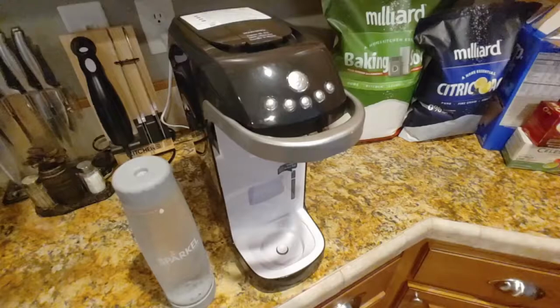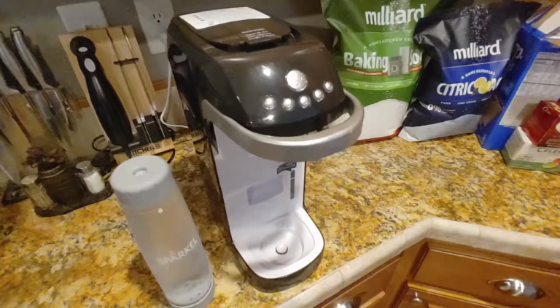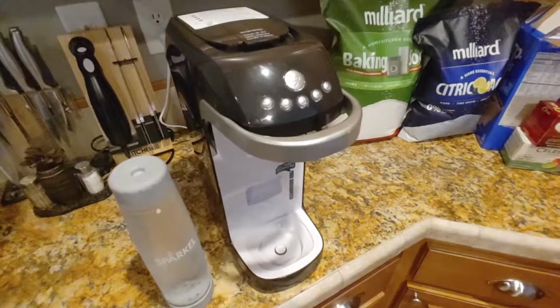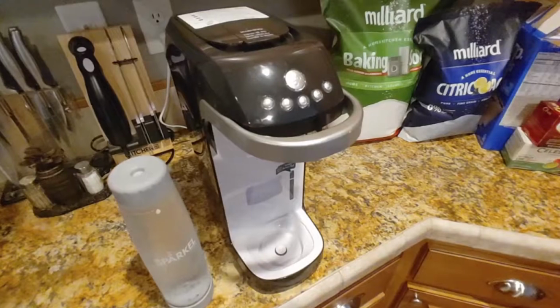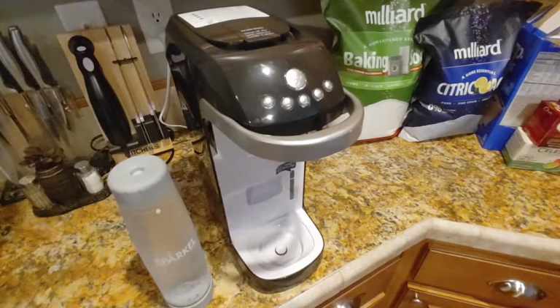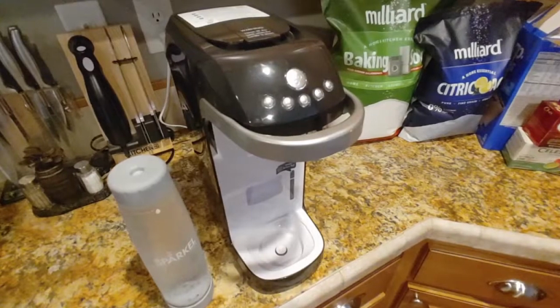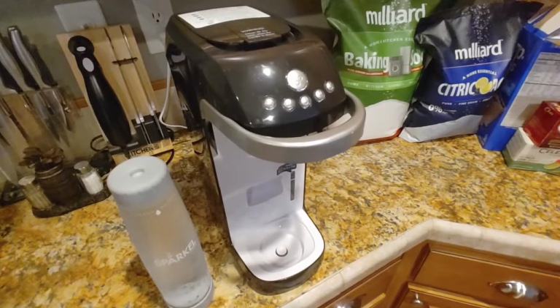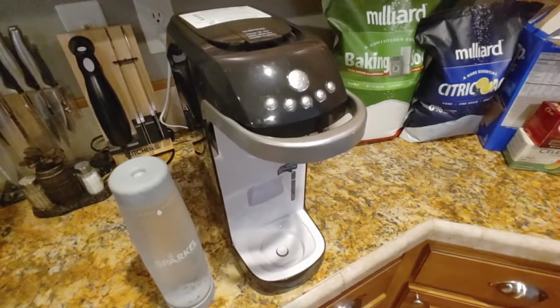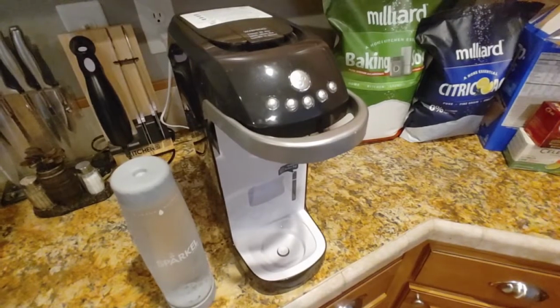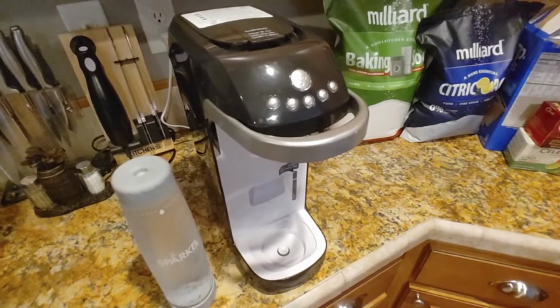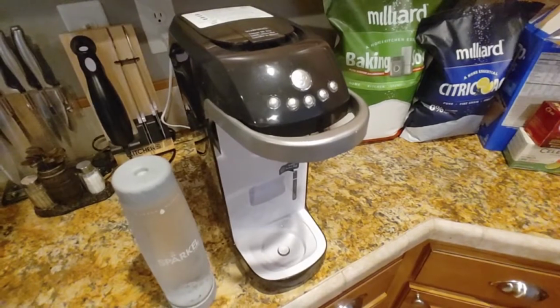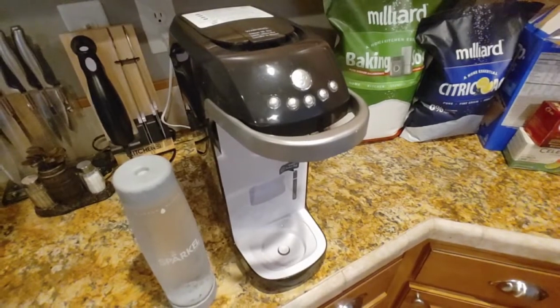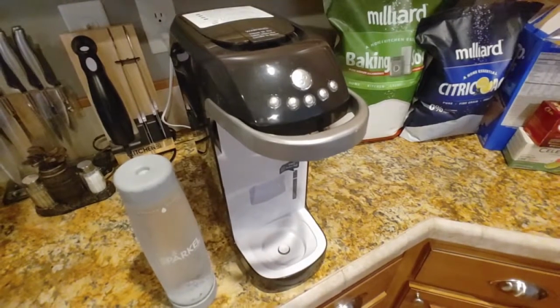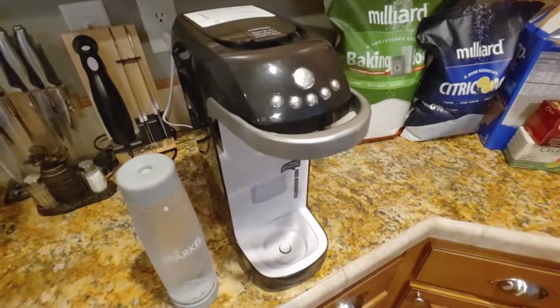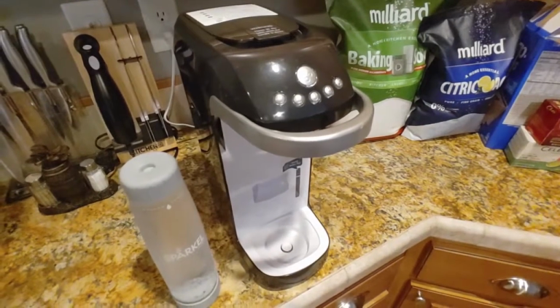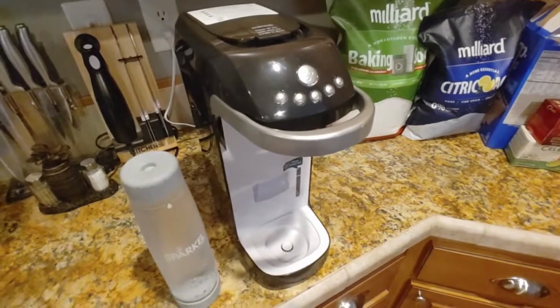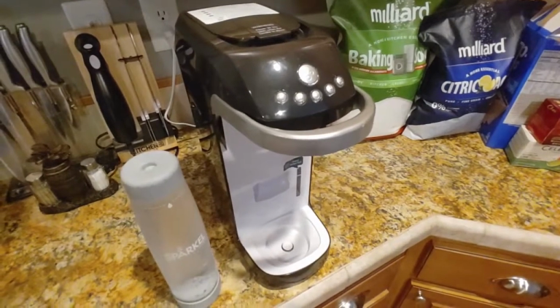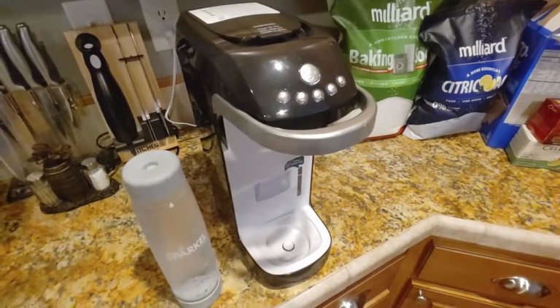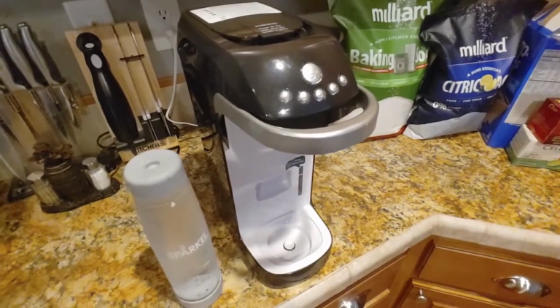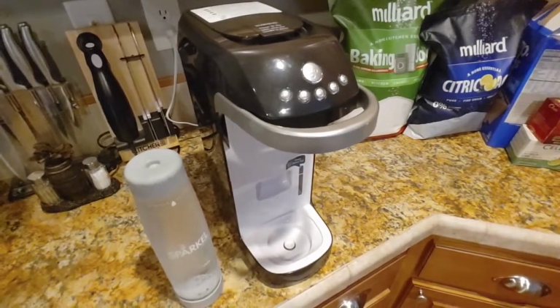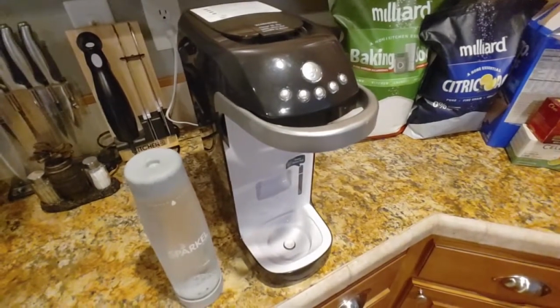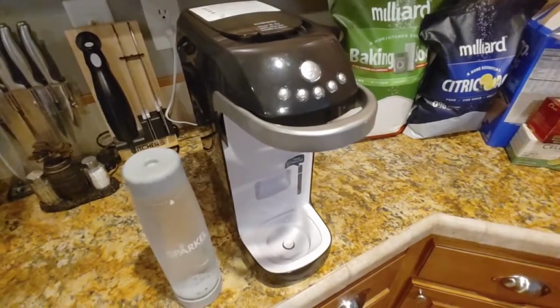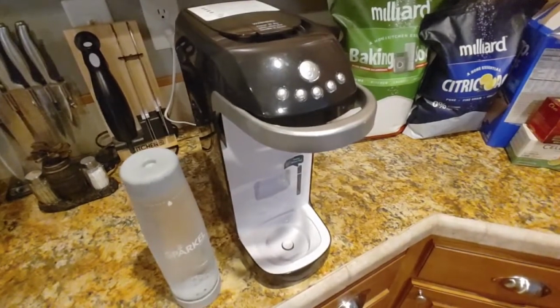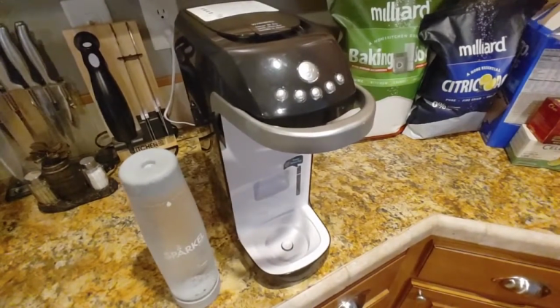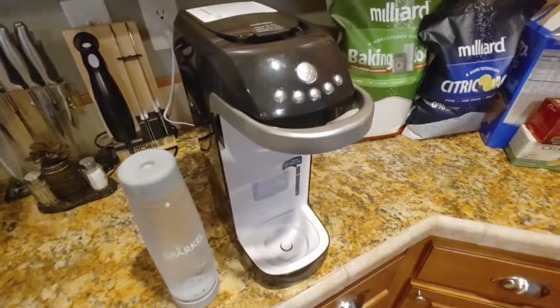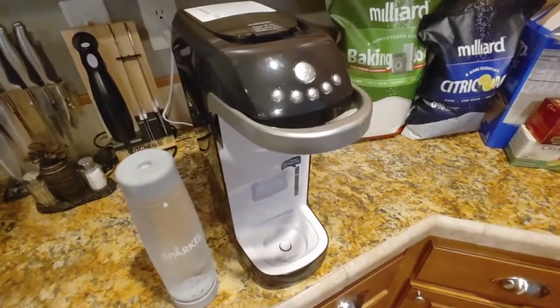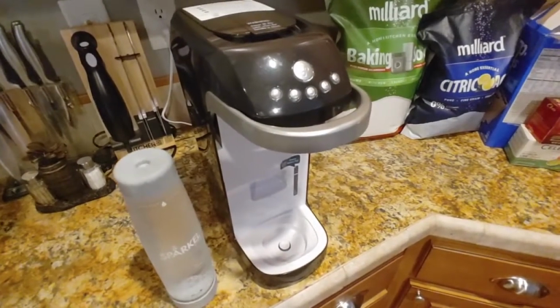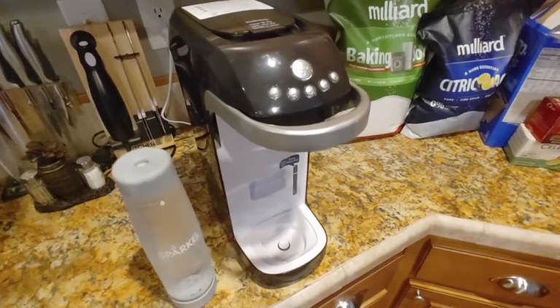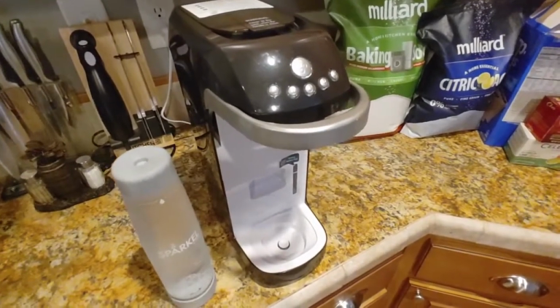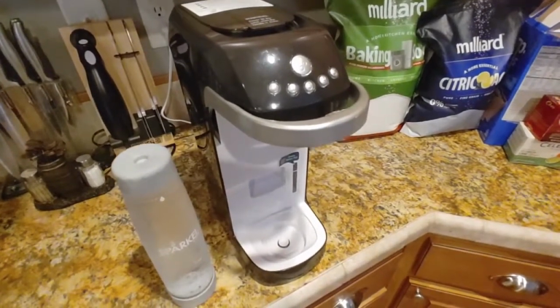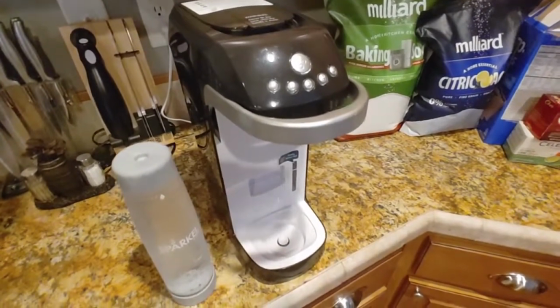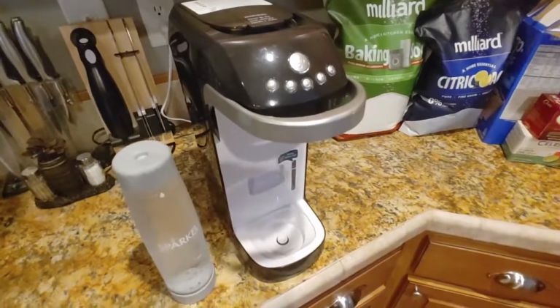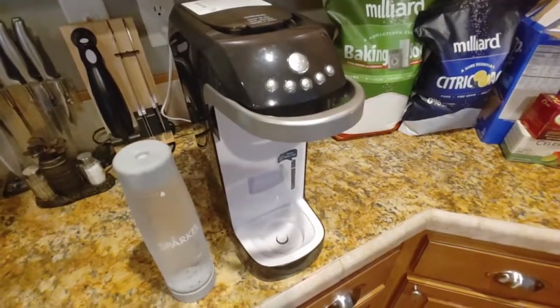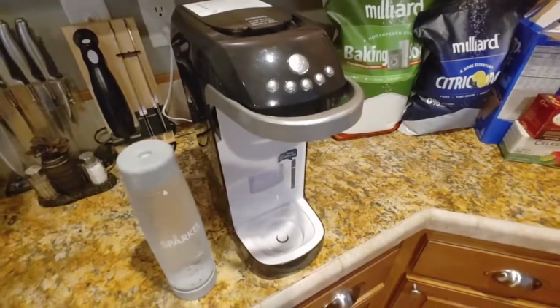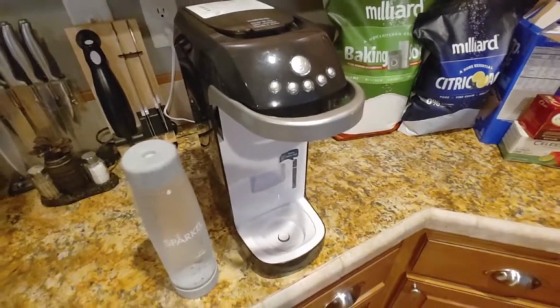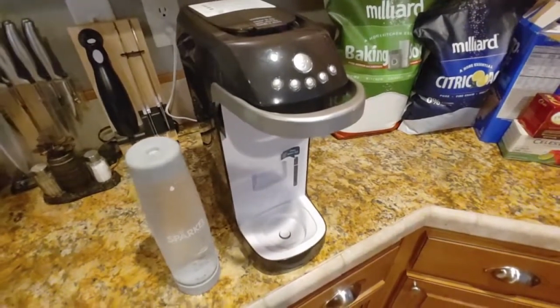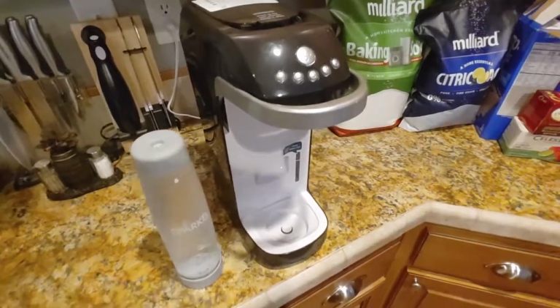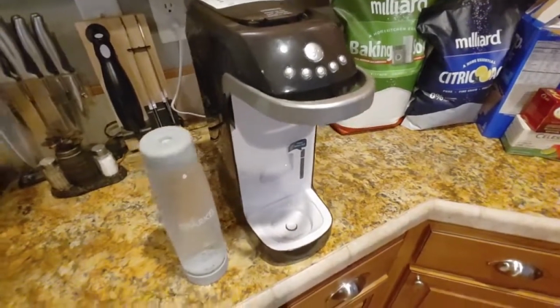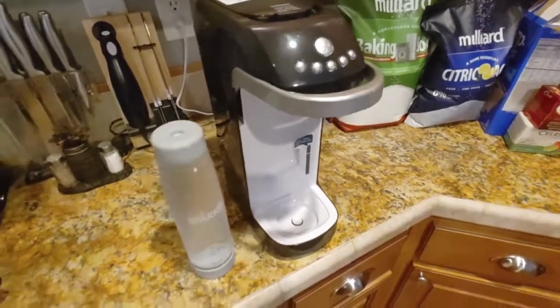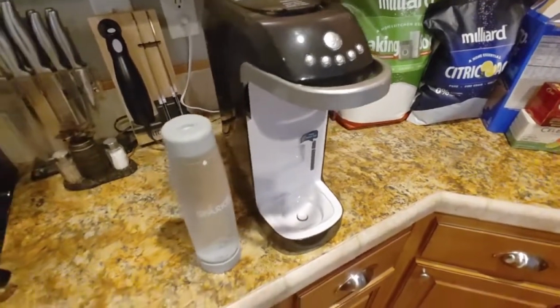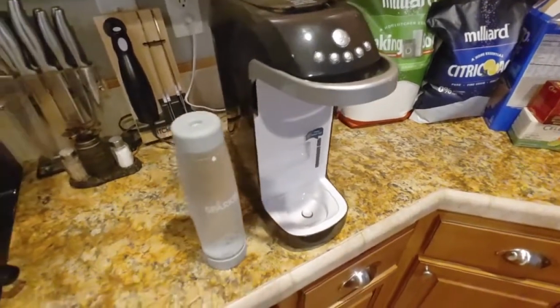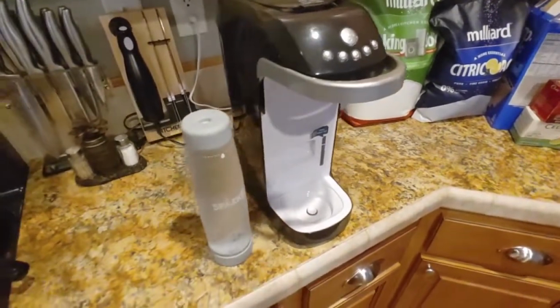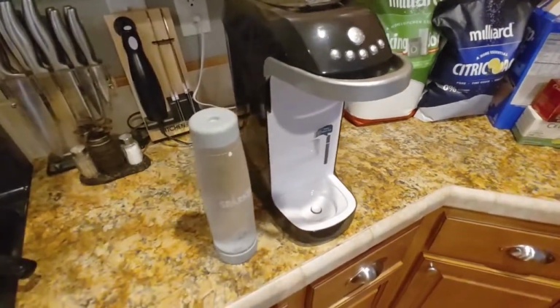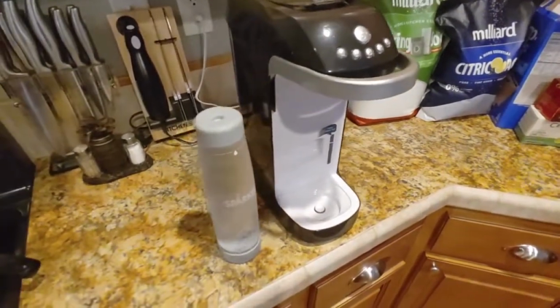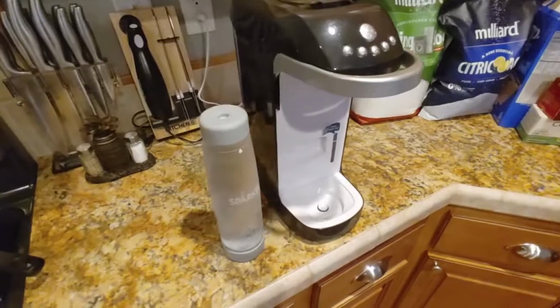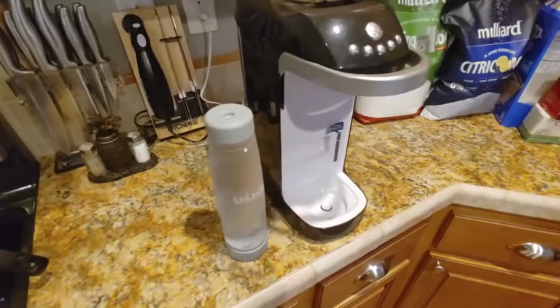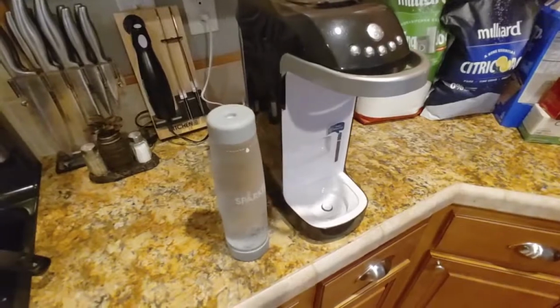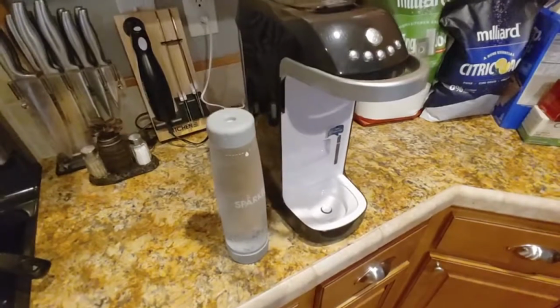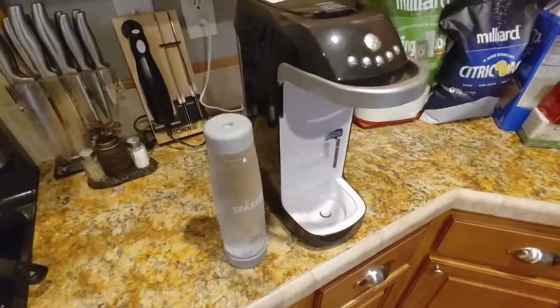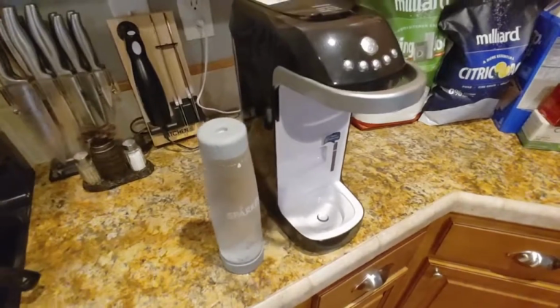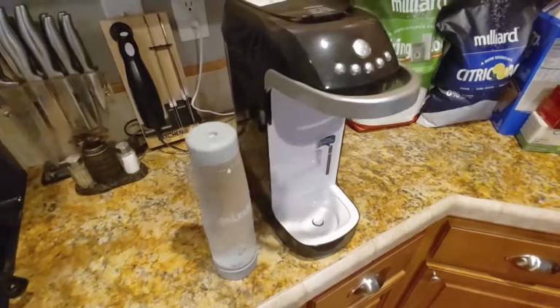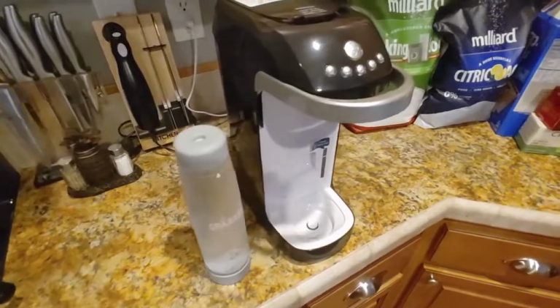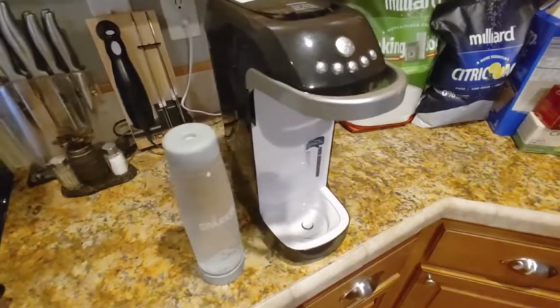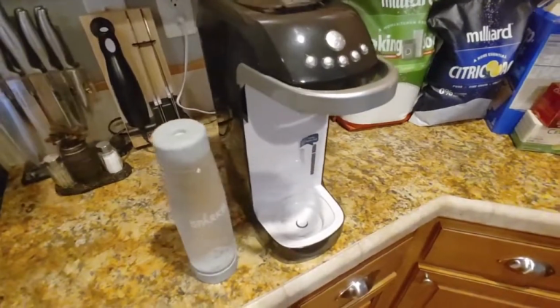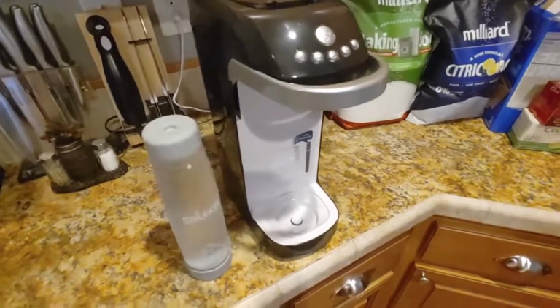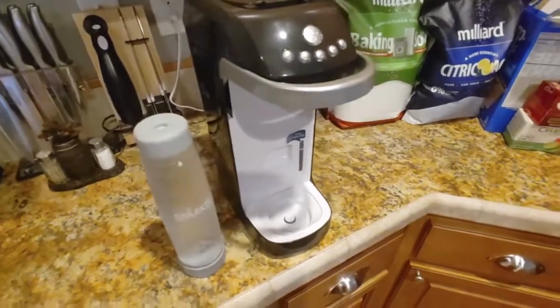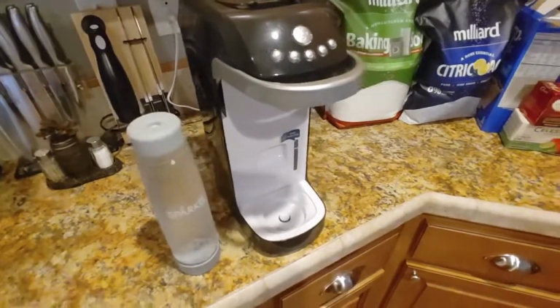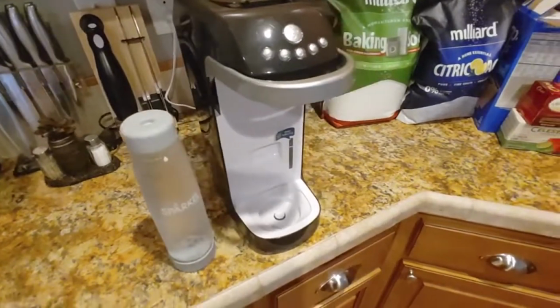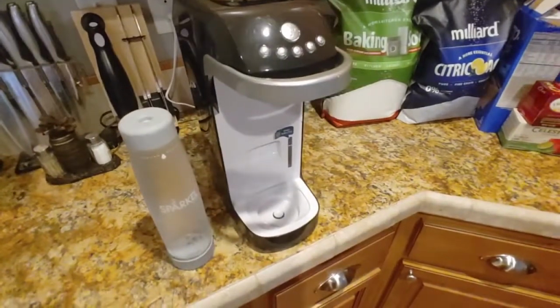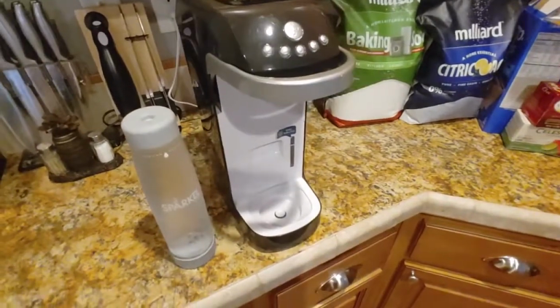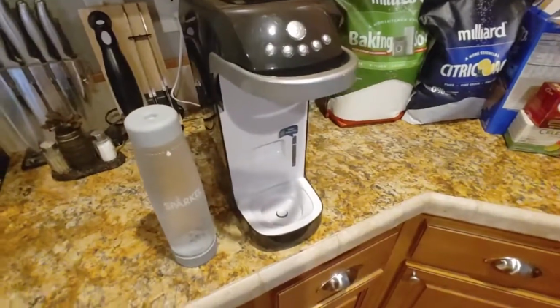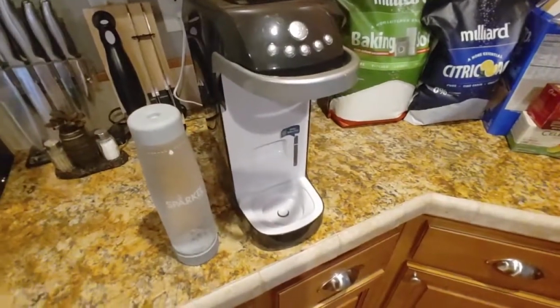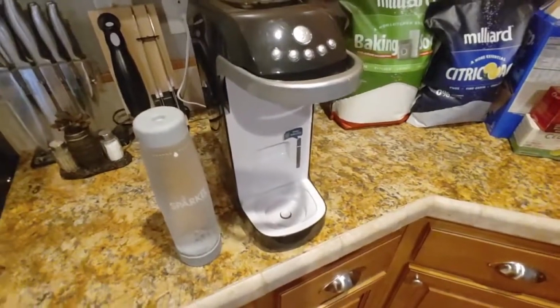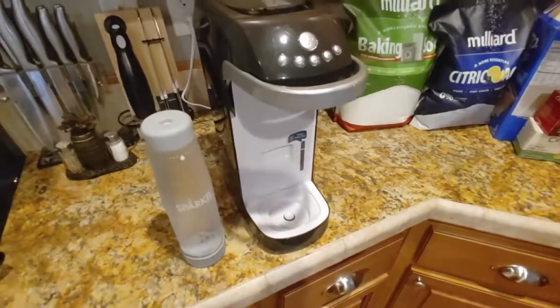Hey everyone, welcome back to Honest Try TV. This is Jason, and today we're going to review the Sparkle Beverage System.